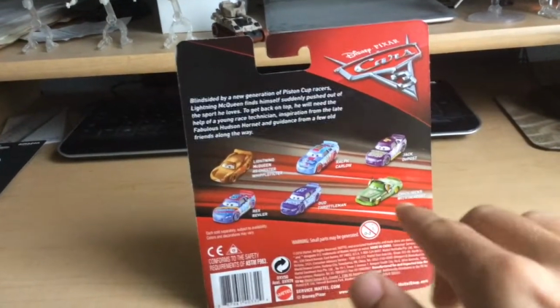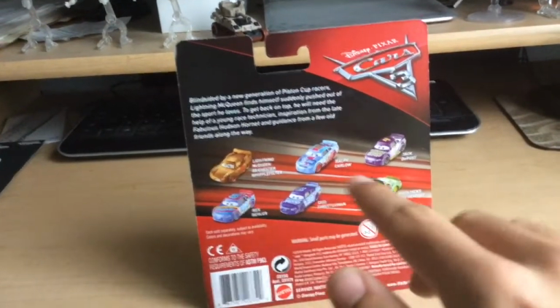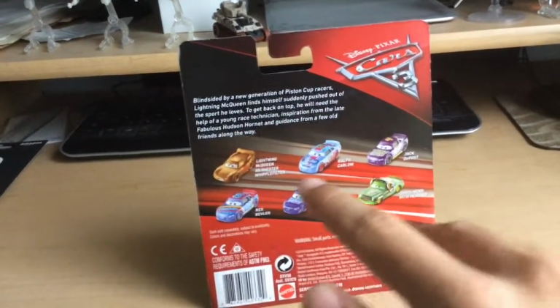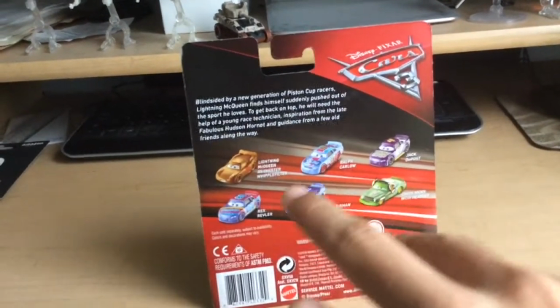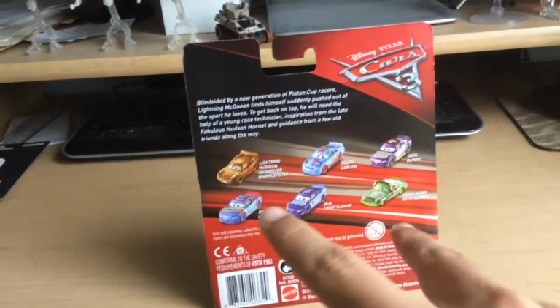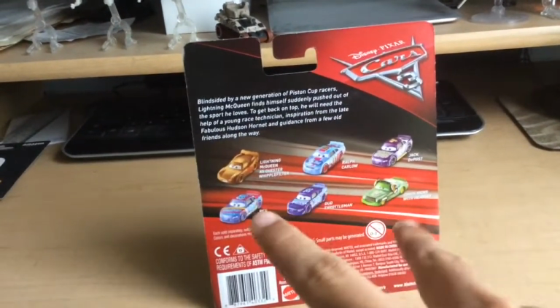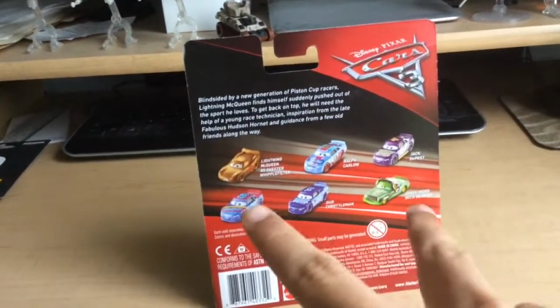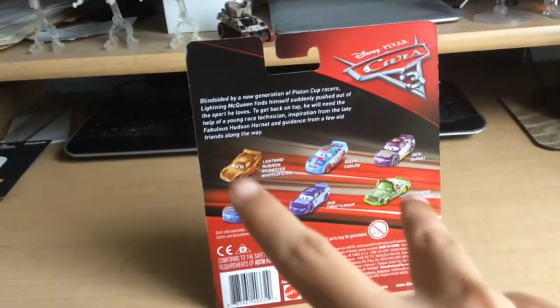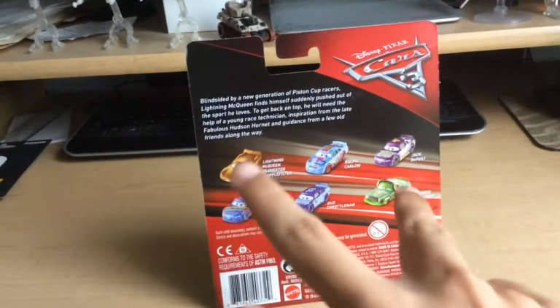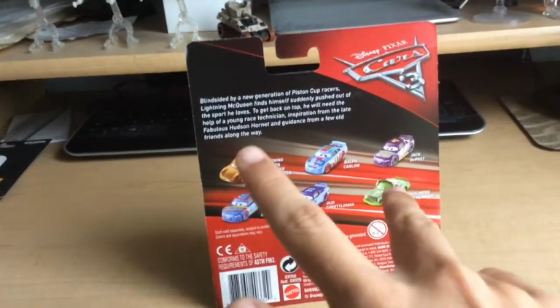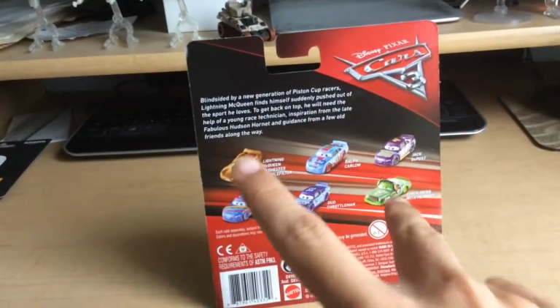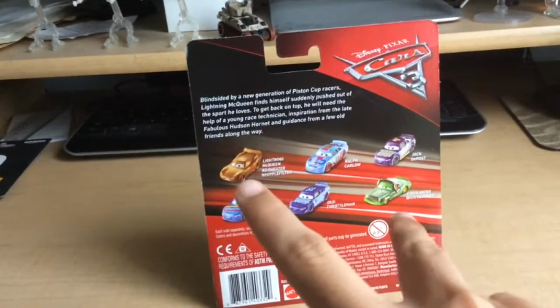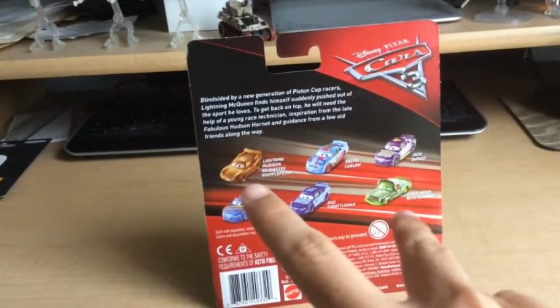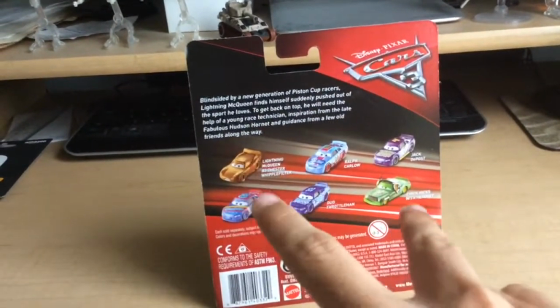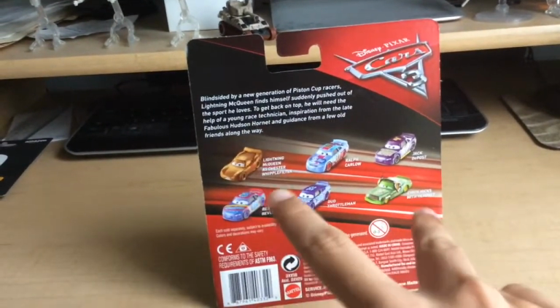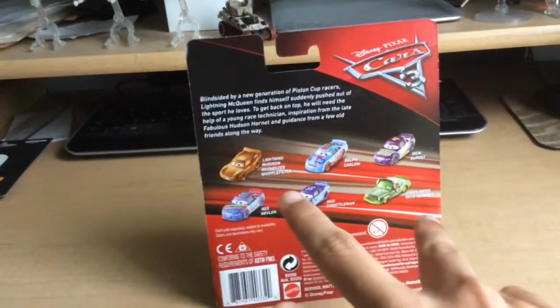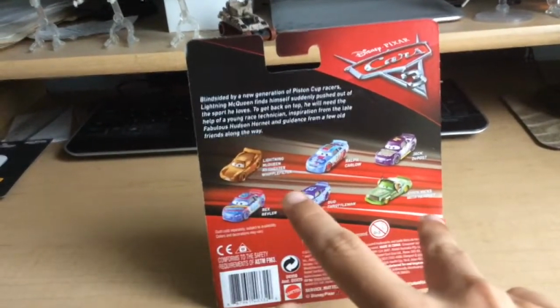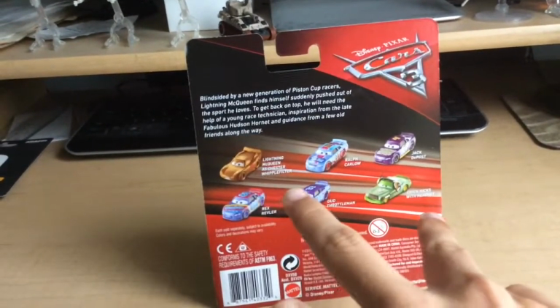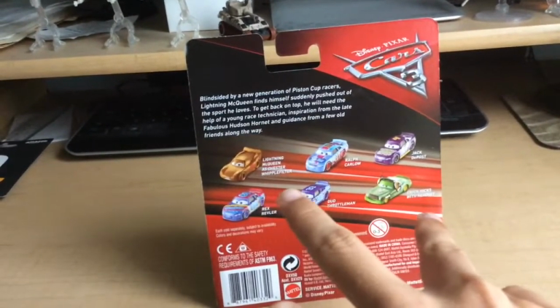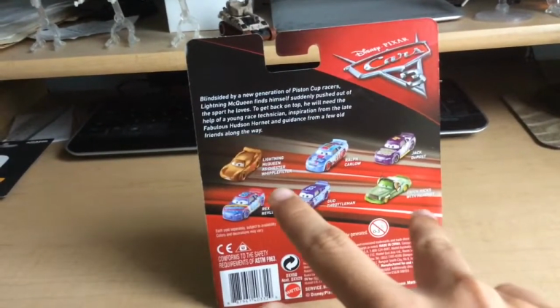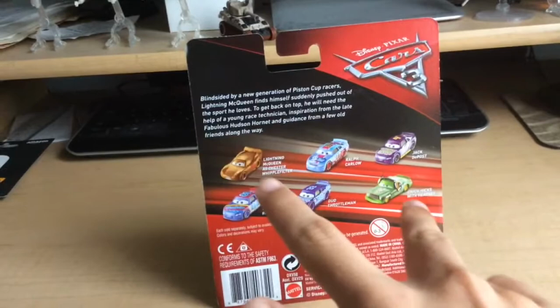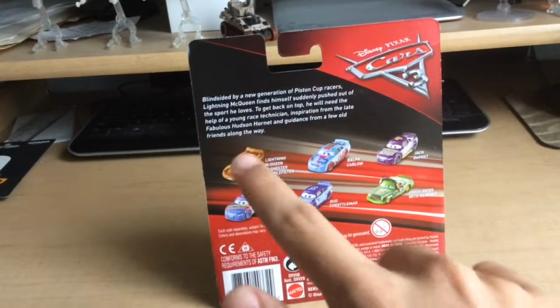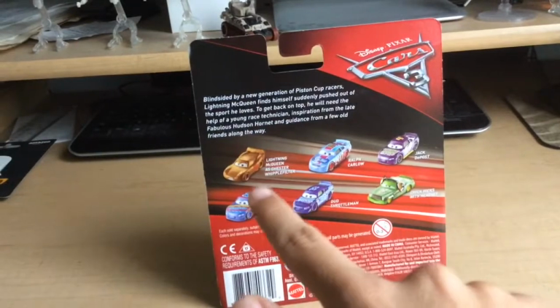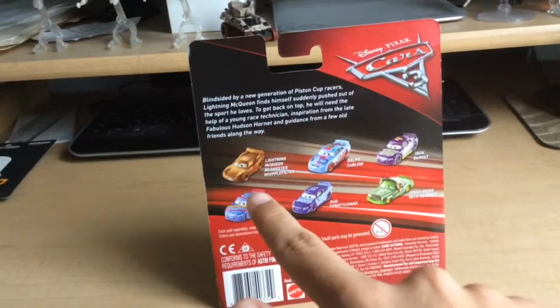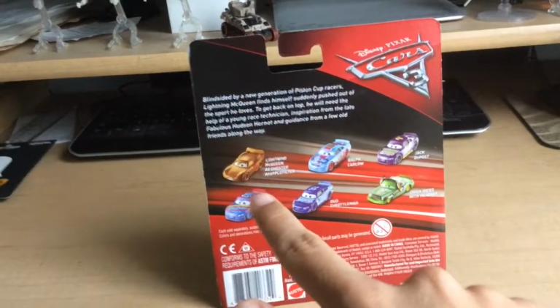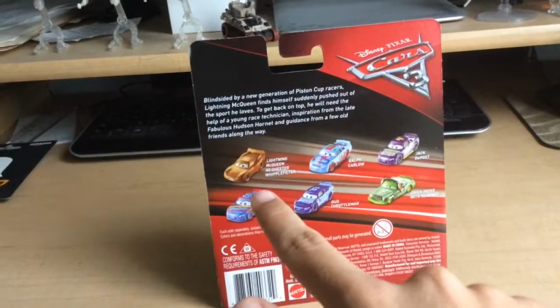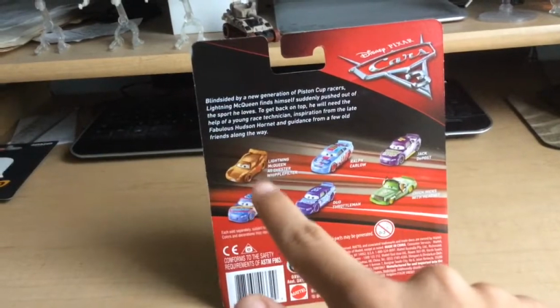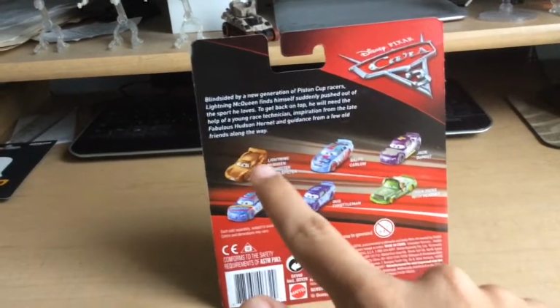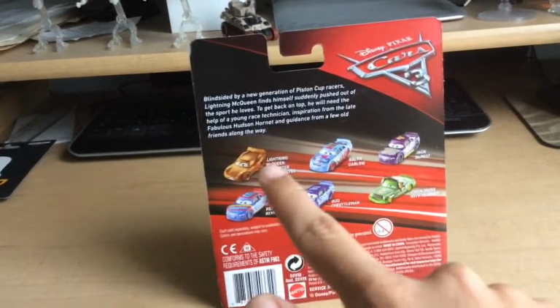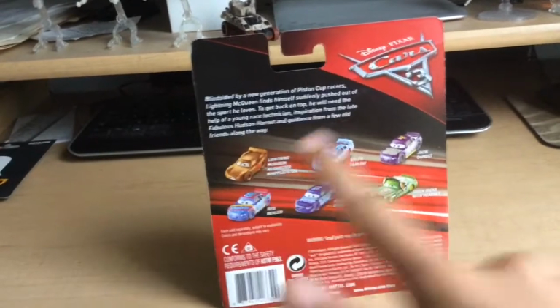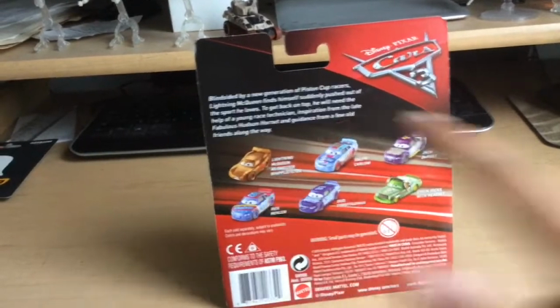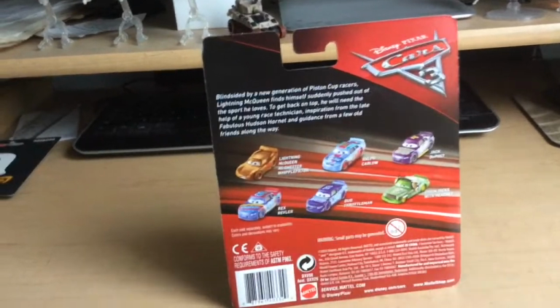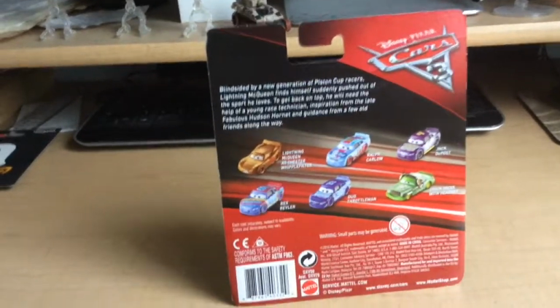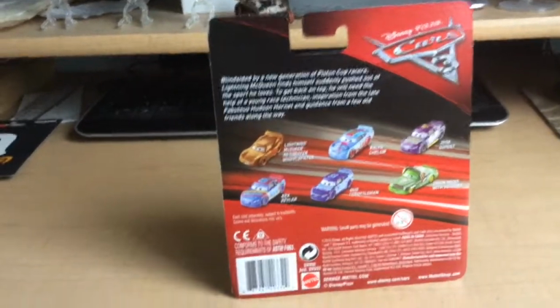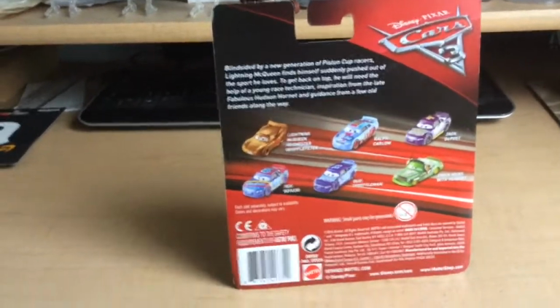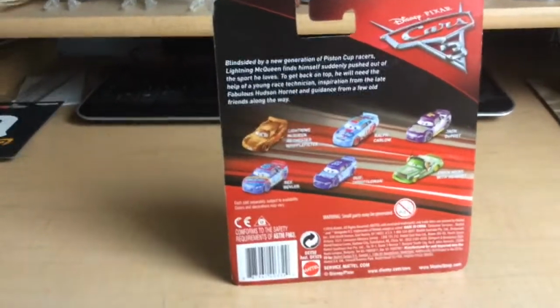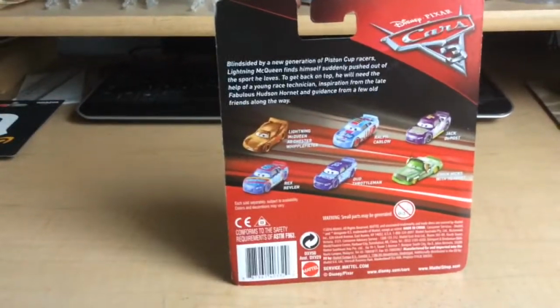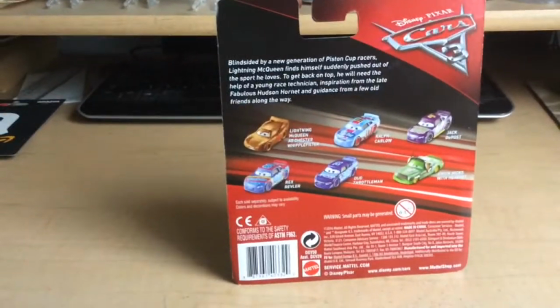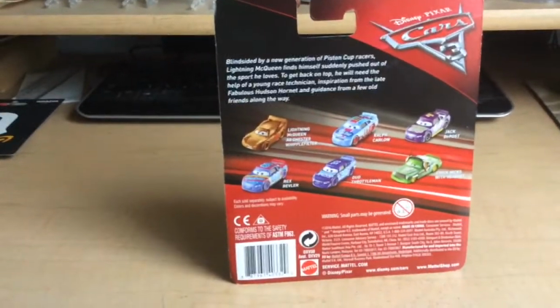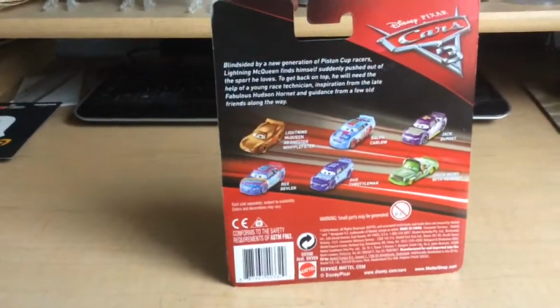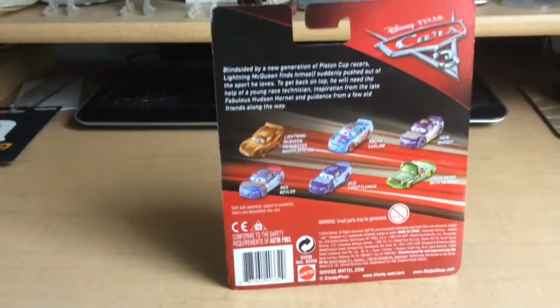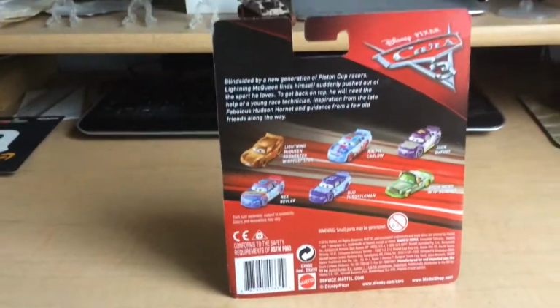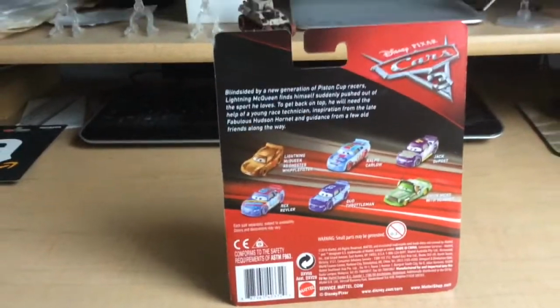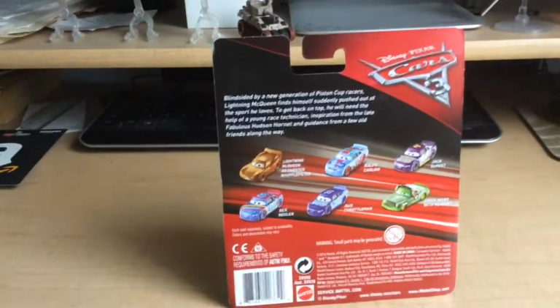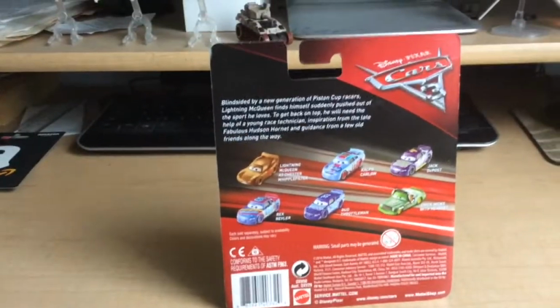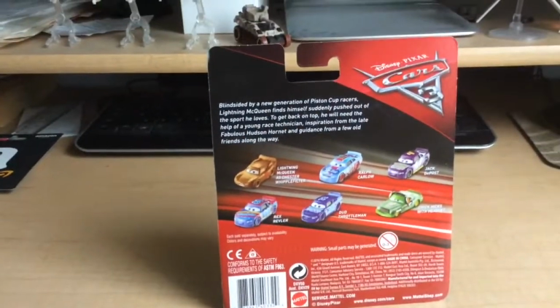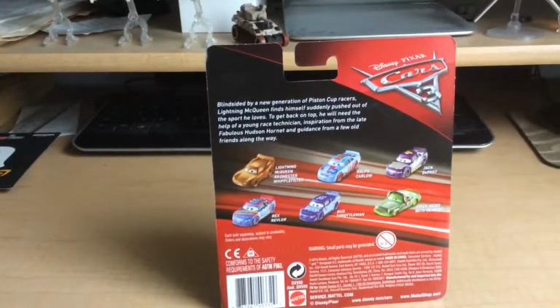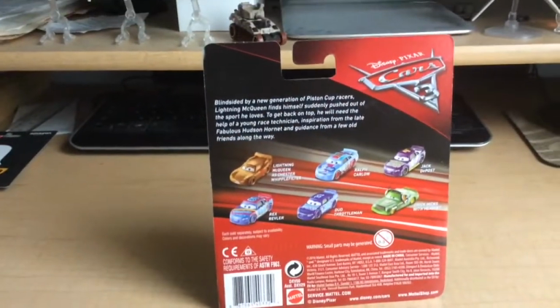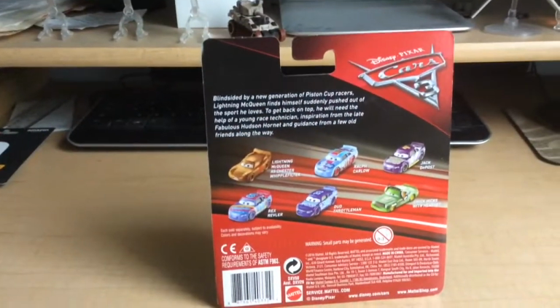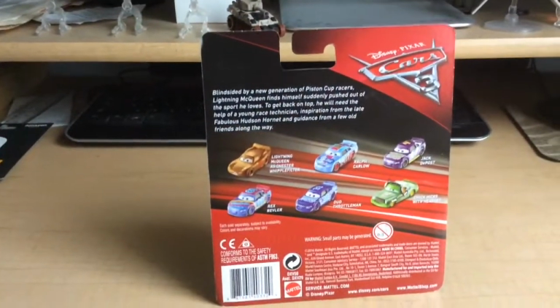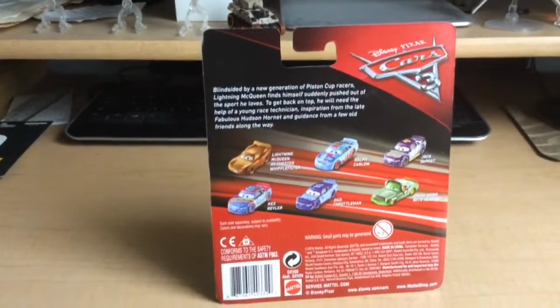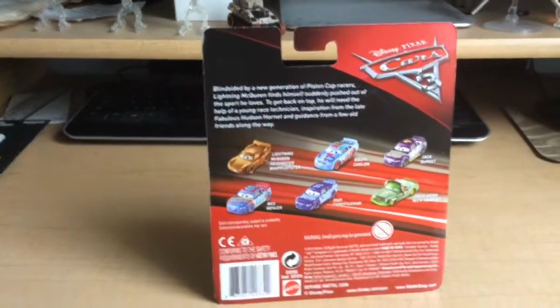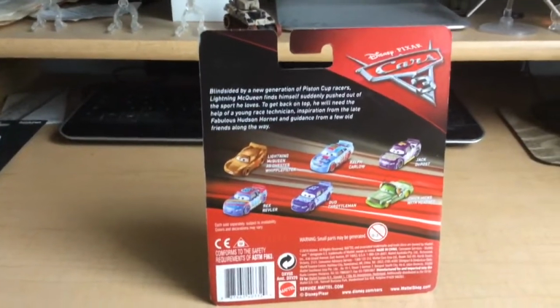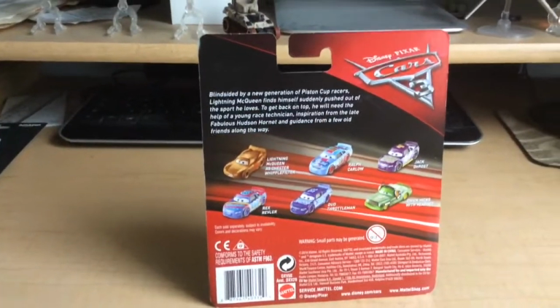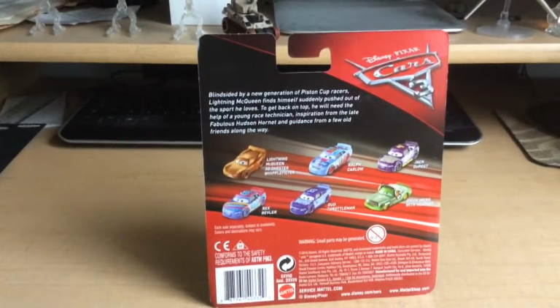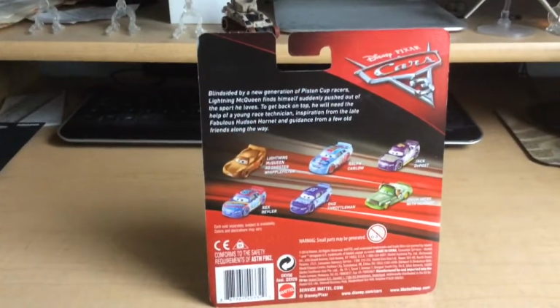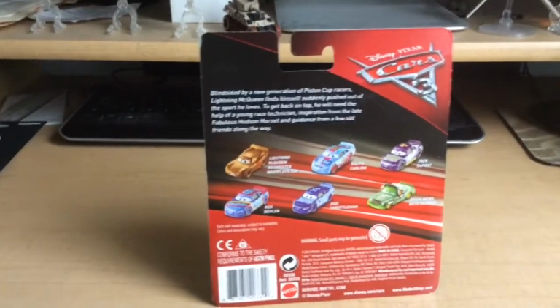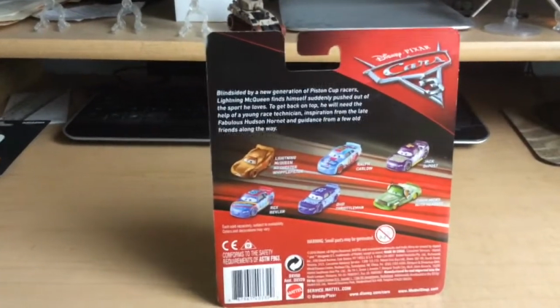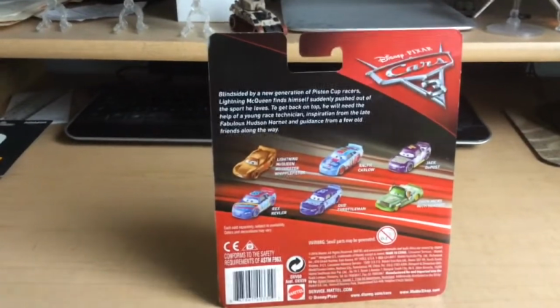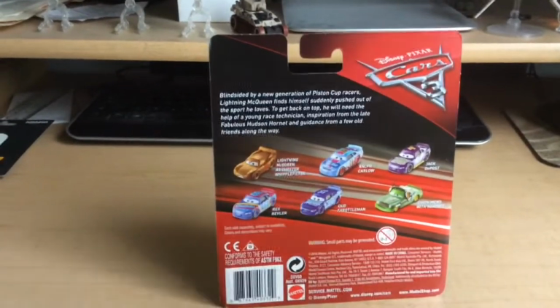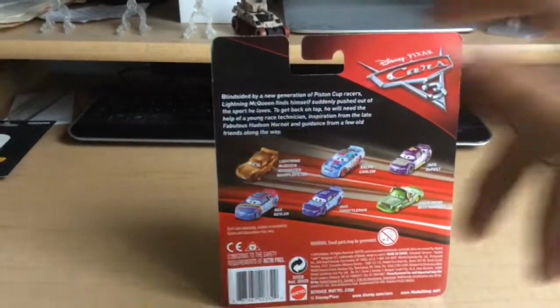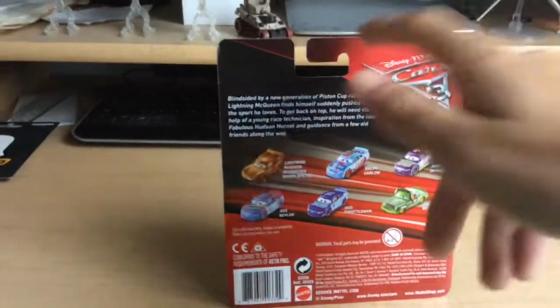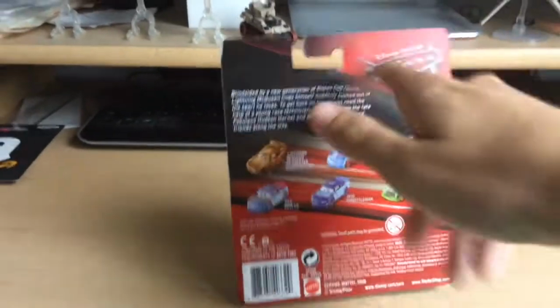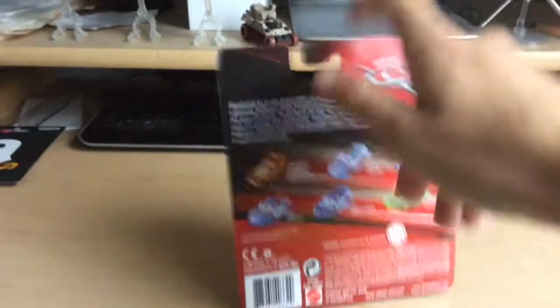We also have a single version of Chick Heigsaw Headset and Light McQuinnis Chapel Whipple Filter. There's a description on the back — you can pause and read if you'd like.